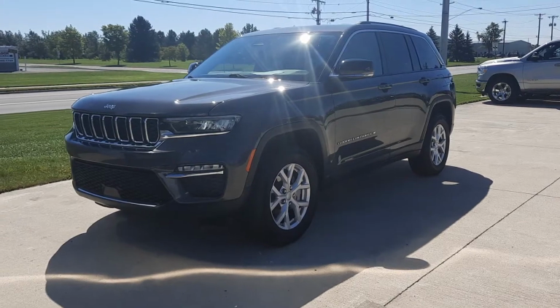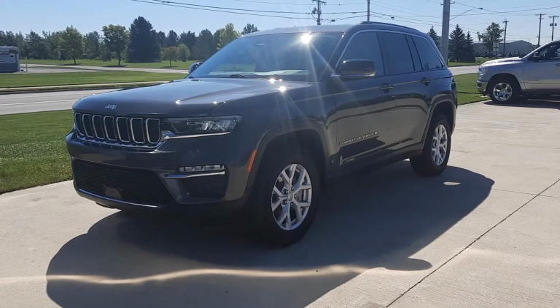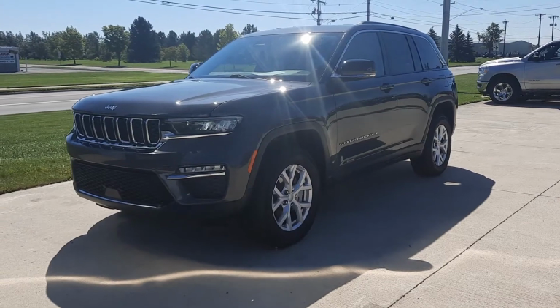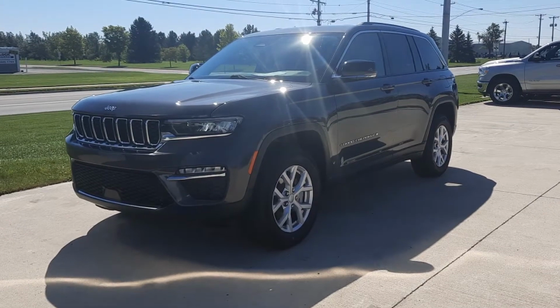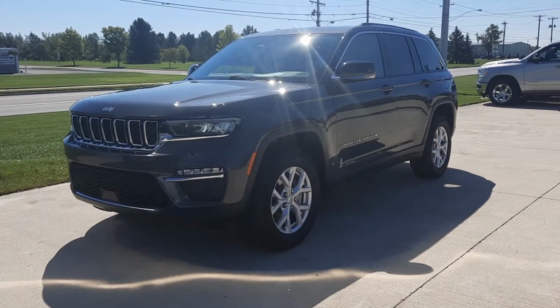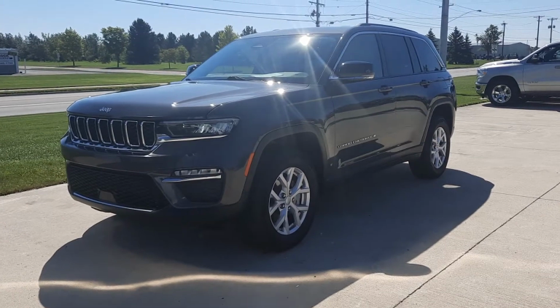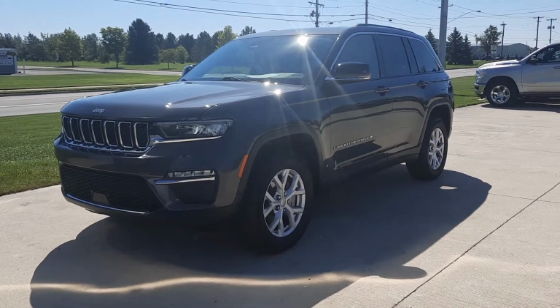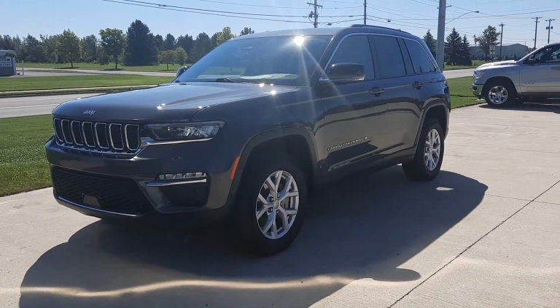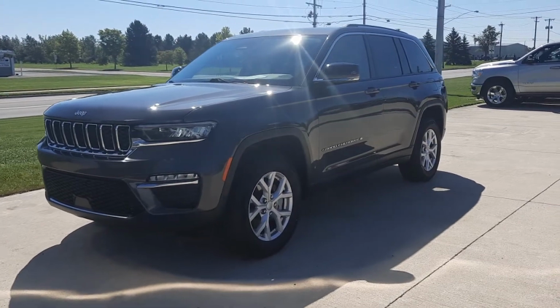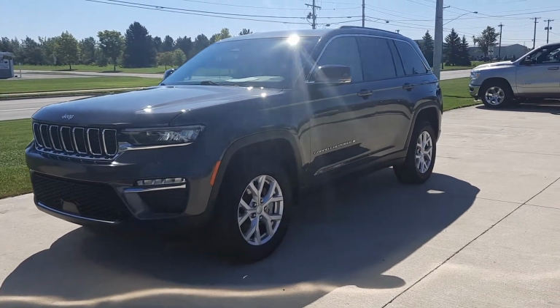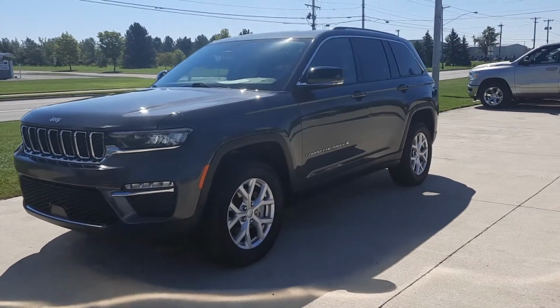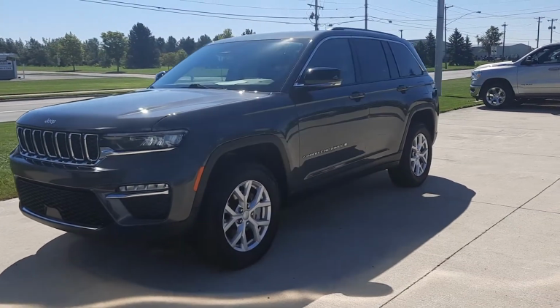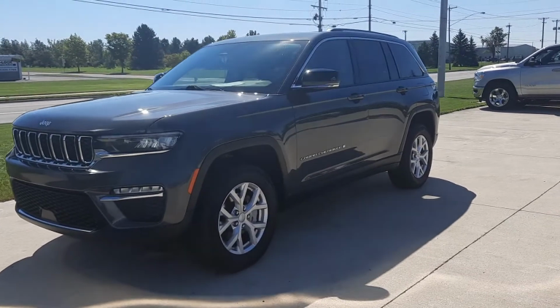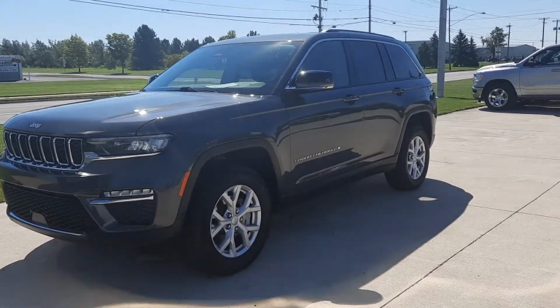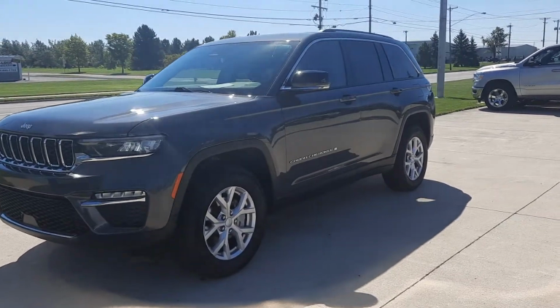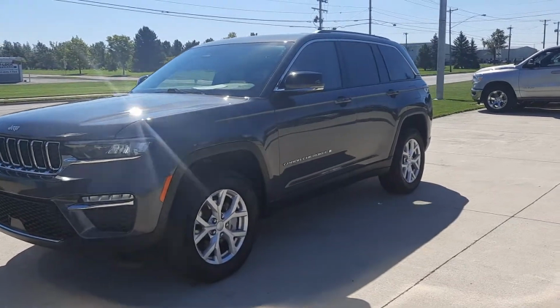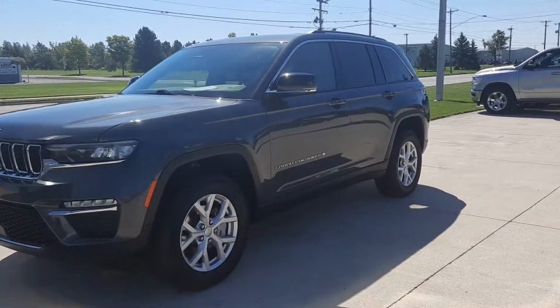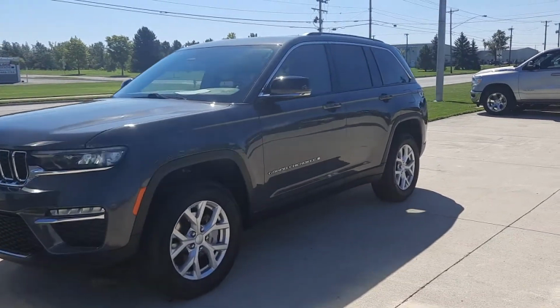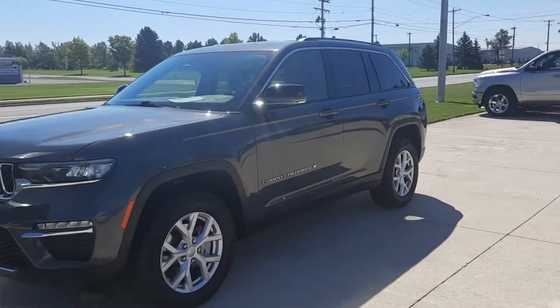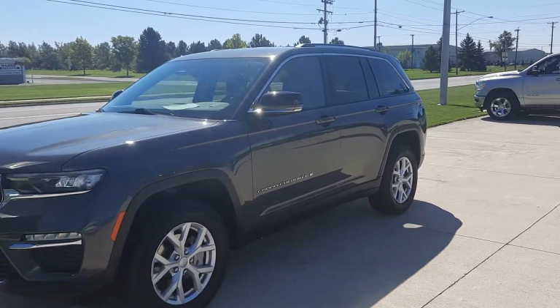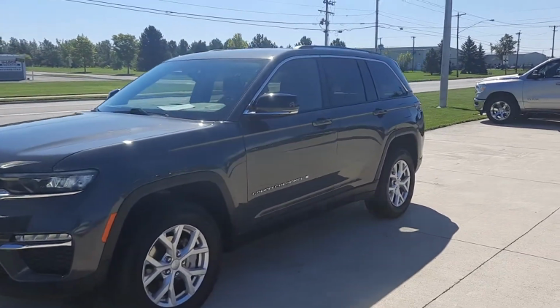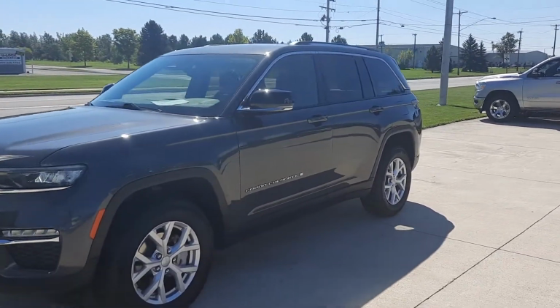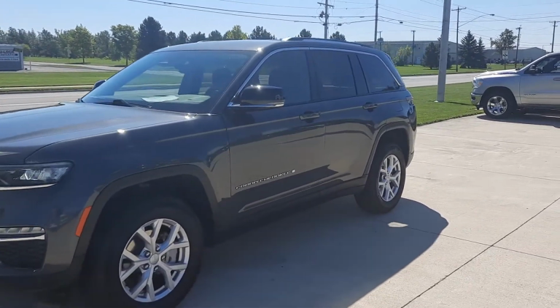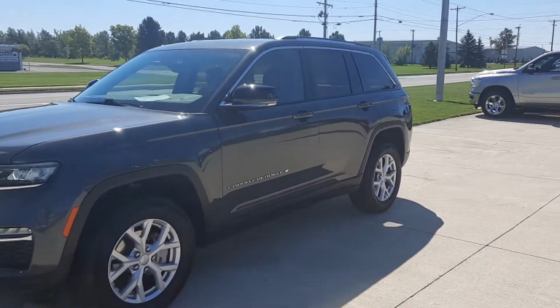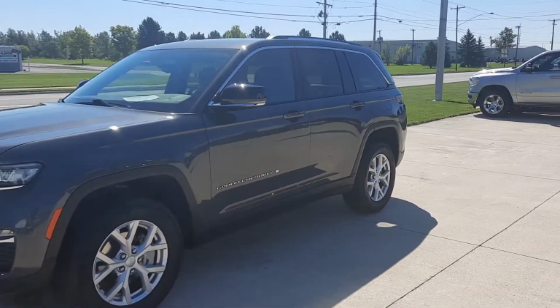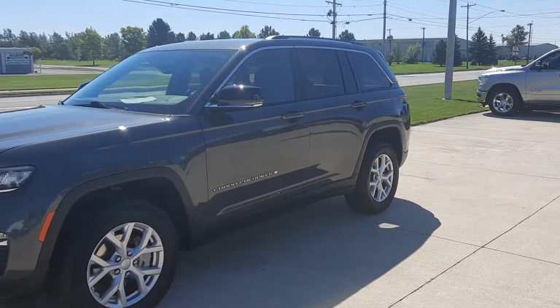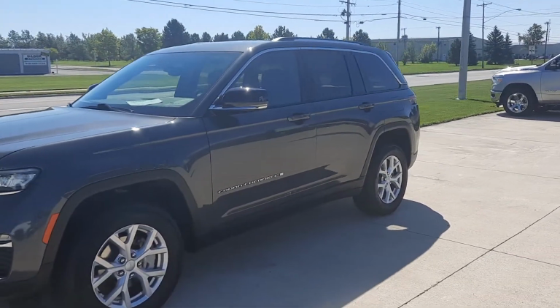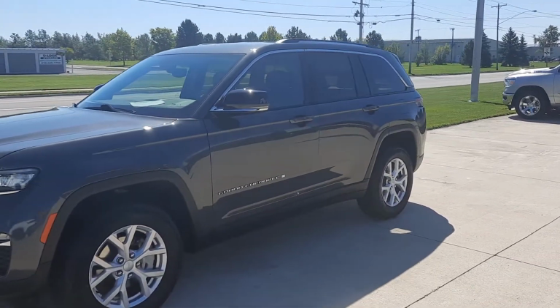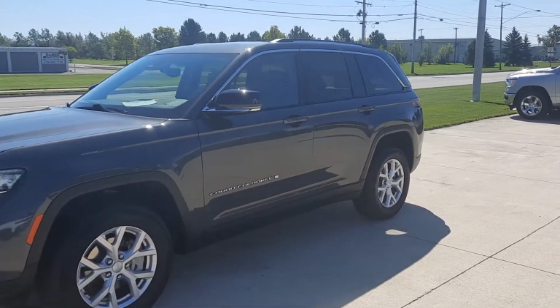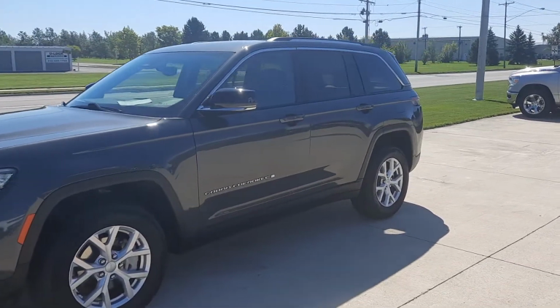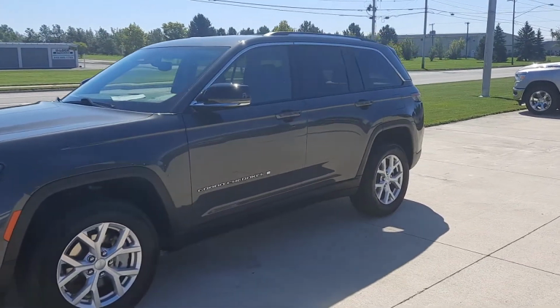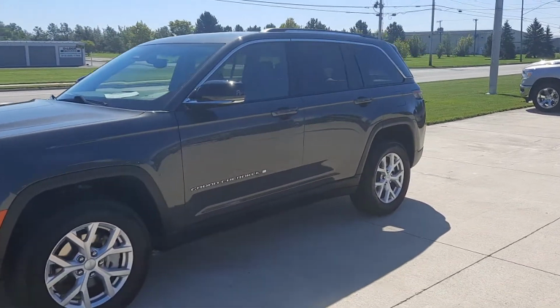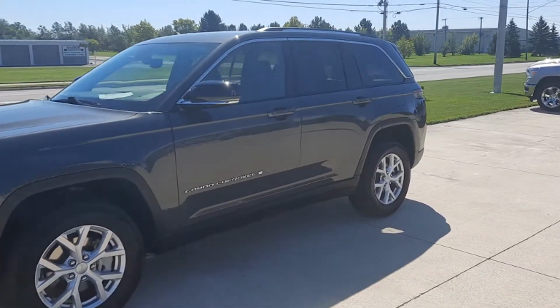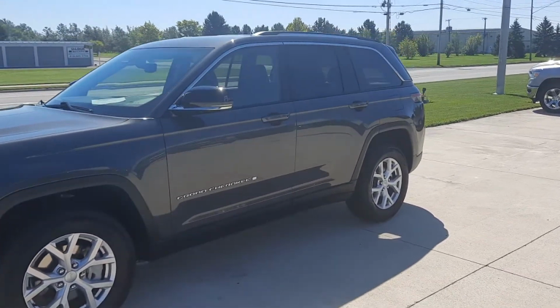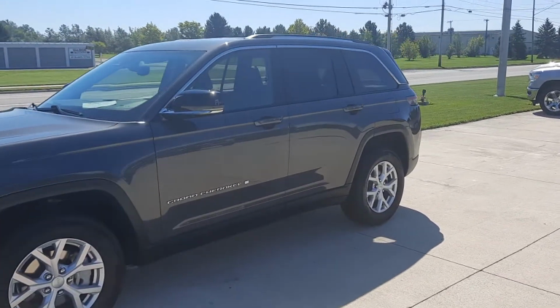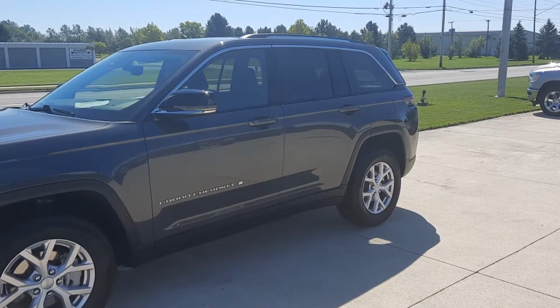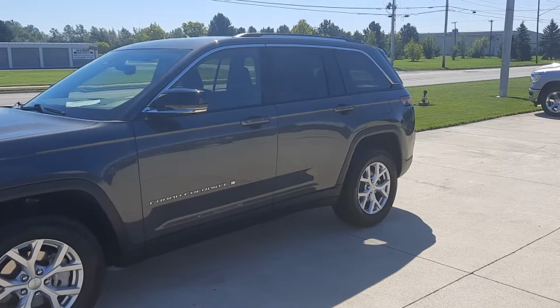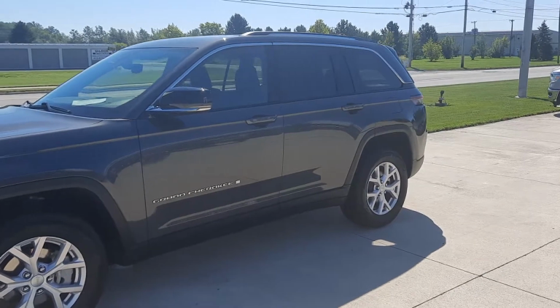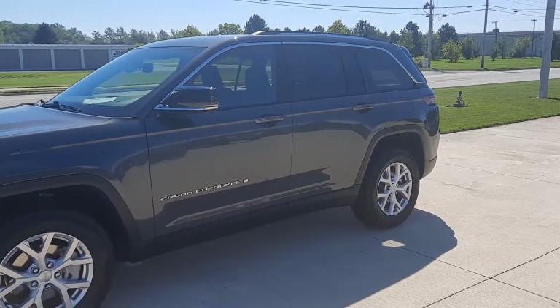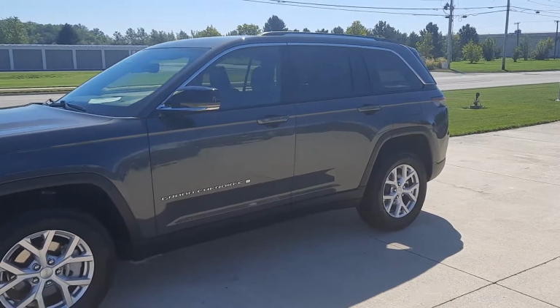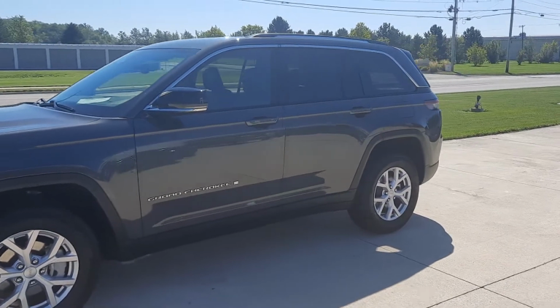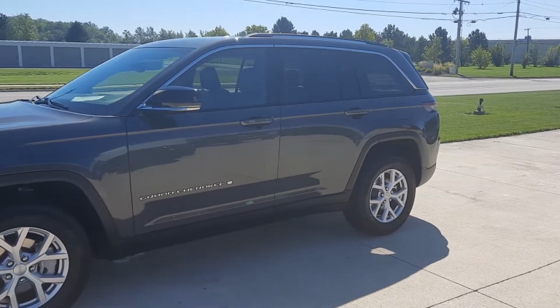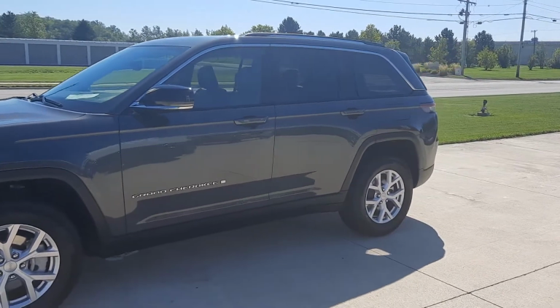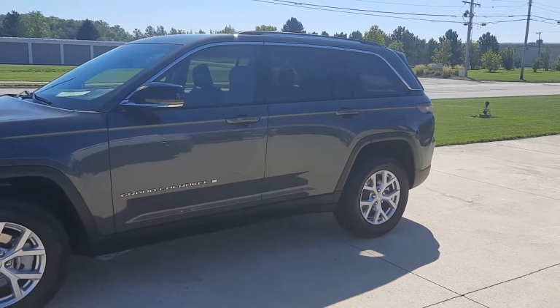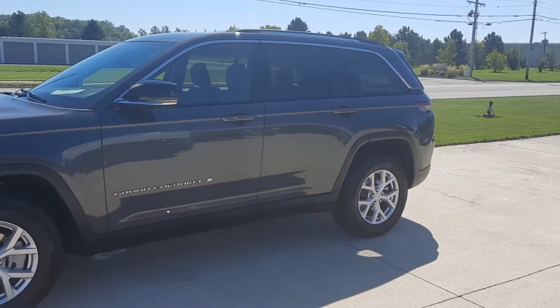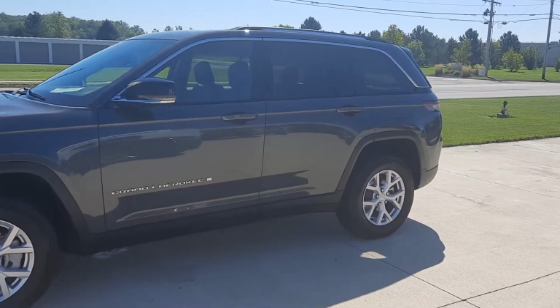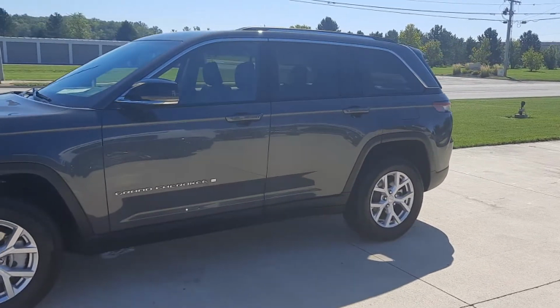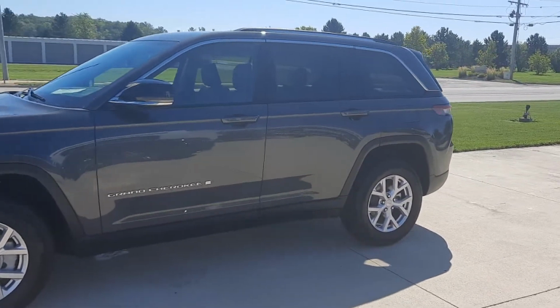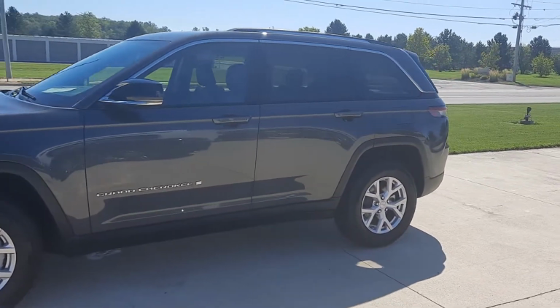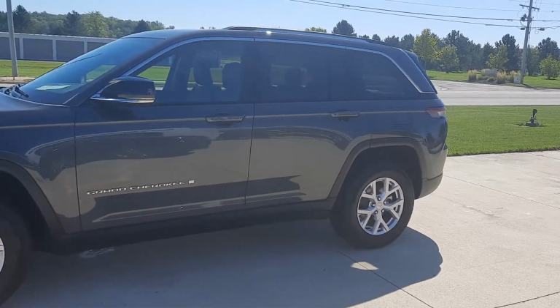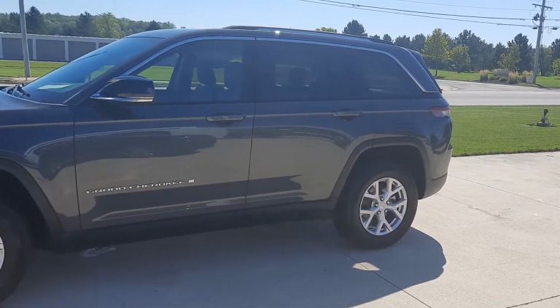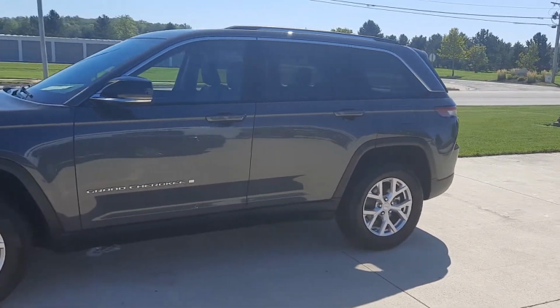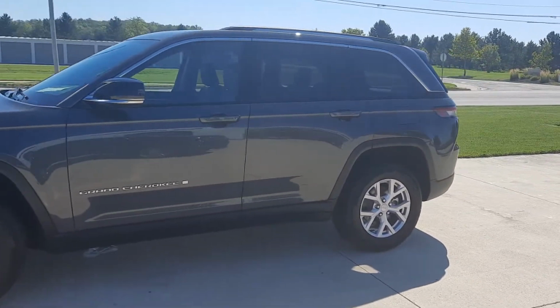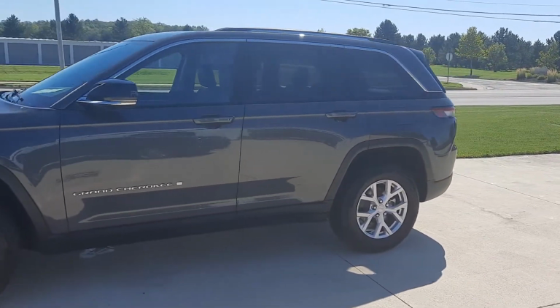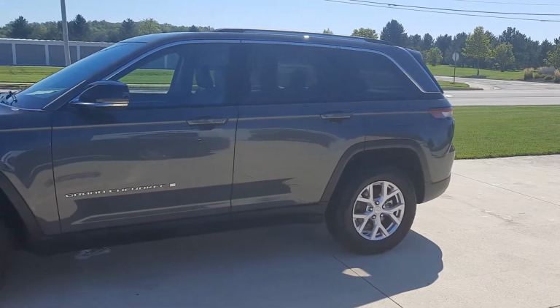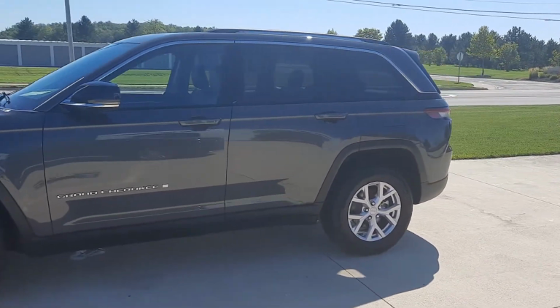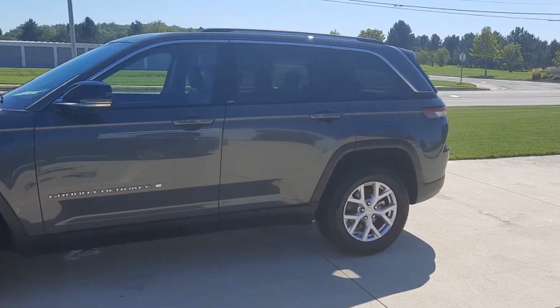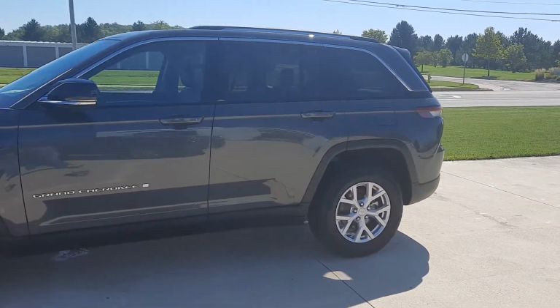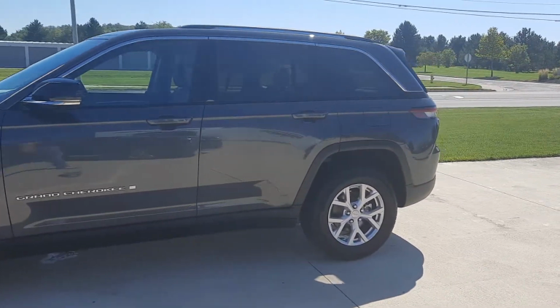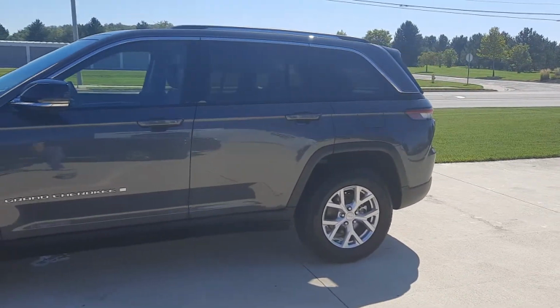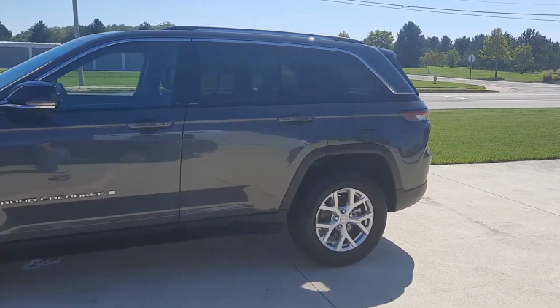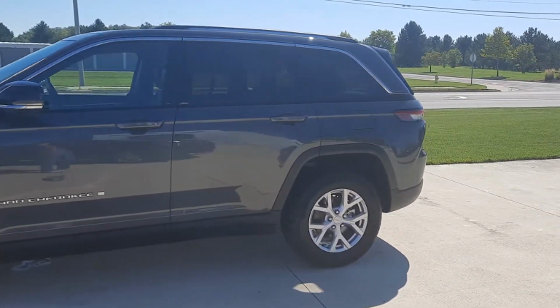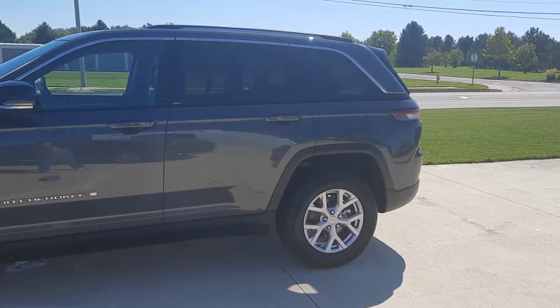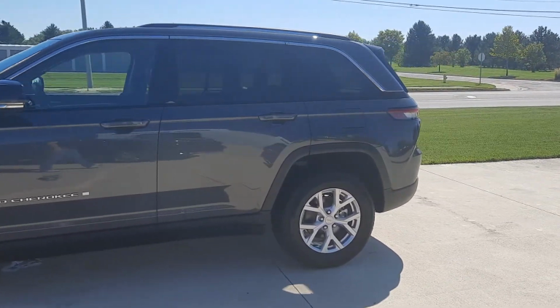Angel here at Terry Henricks Chrysler, going to take you on a quick walk-around of this 2002 Jeep Grand Cherokee Limited.